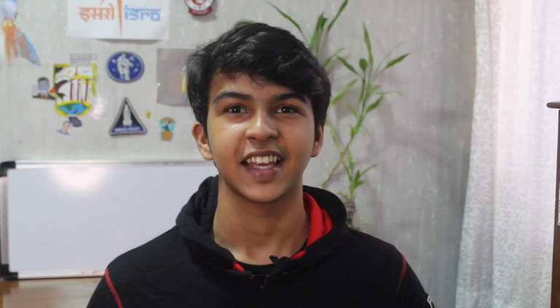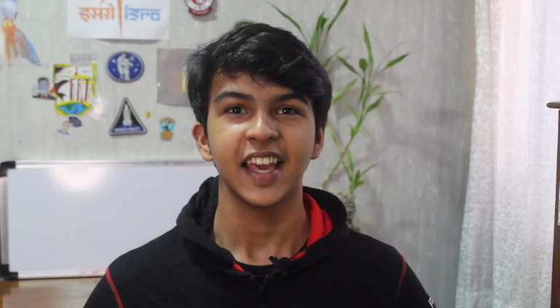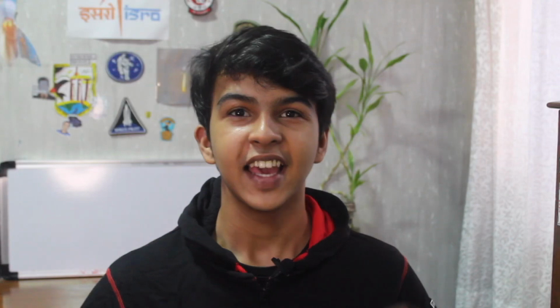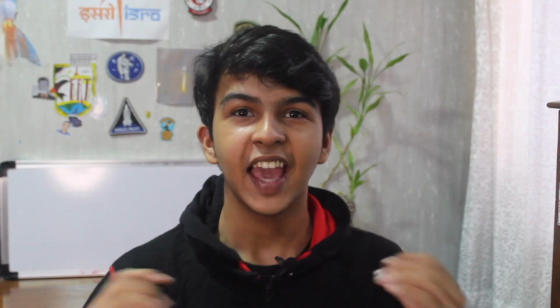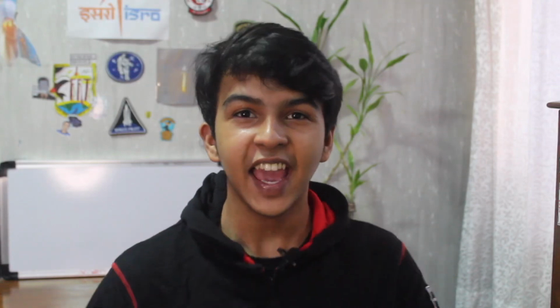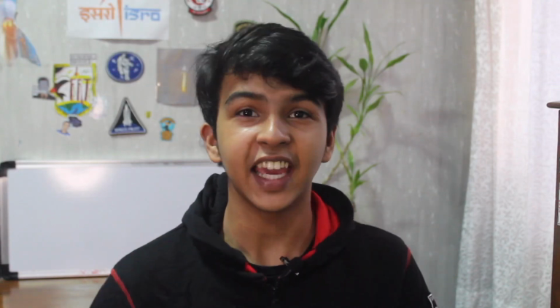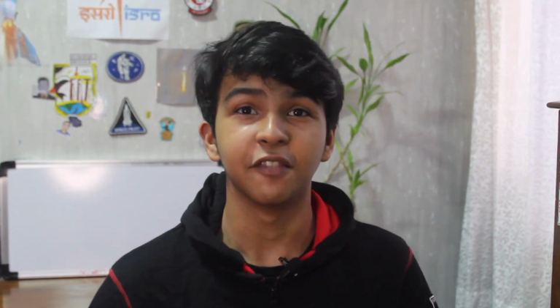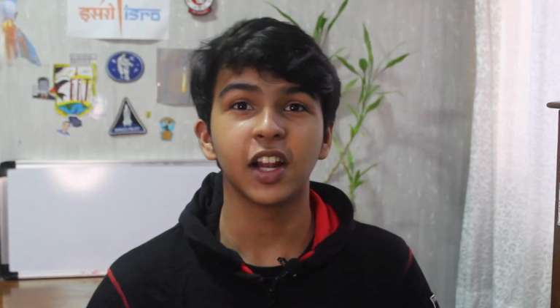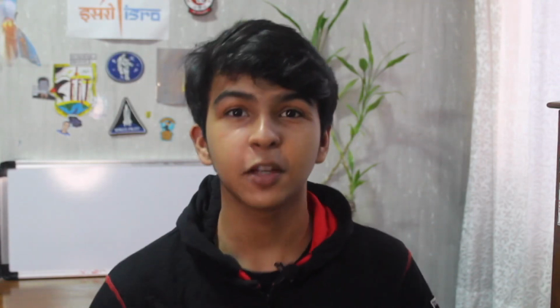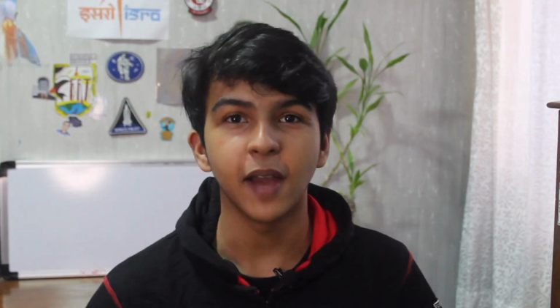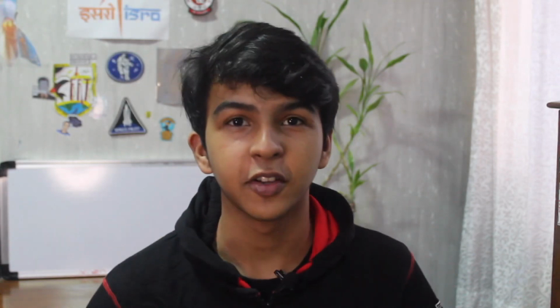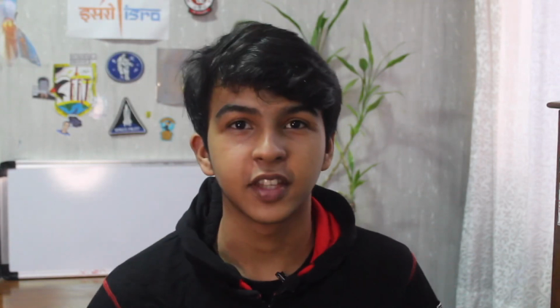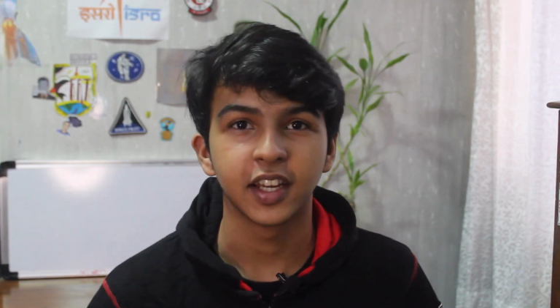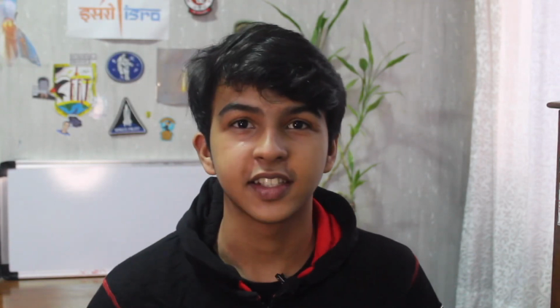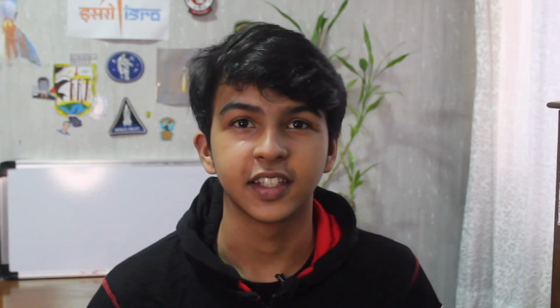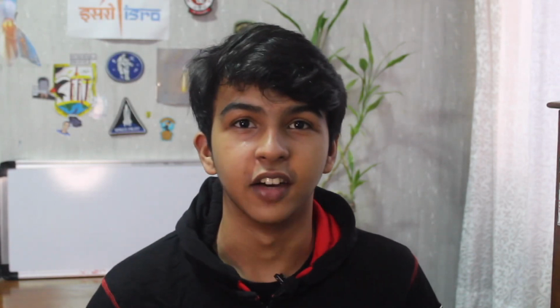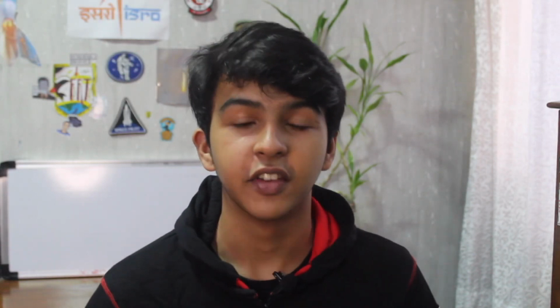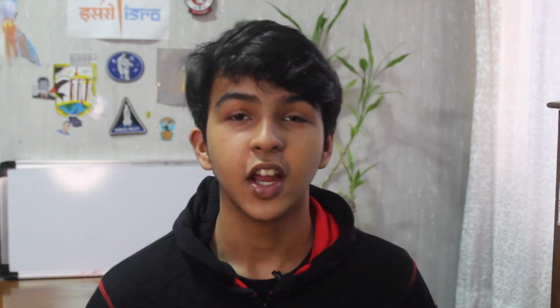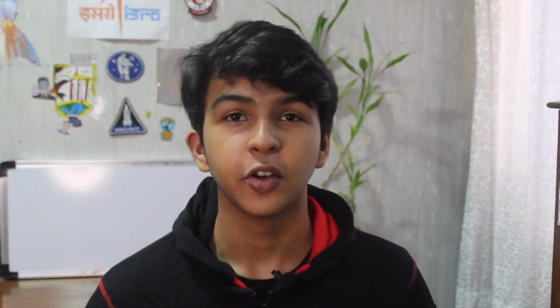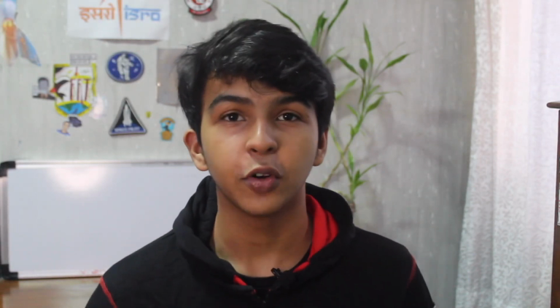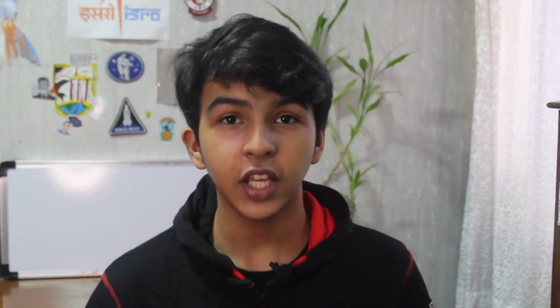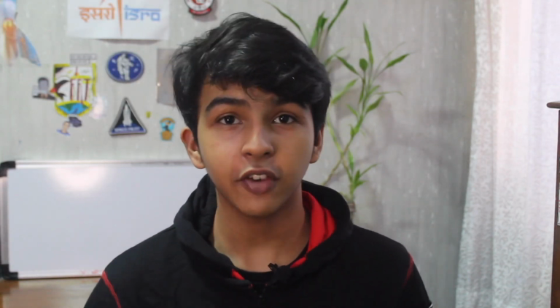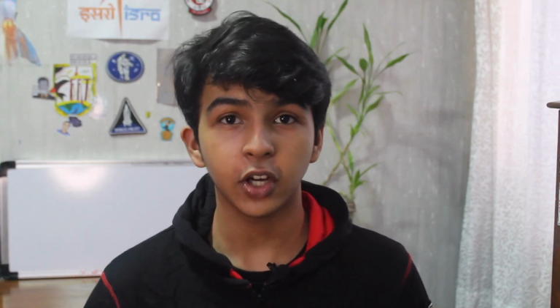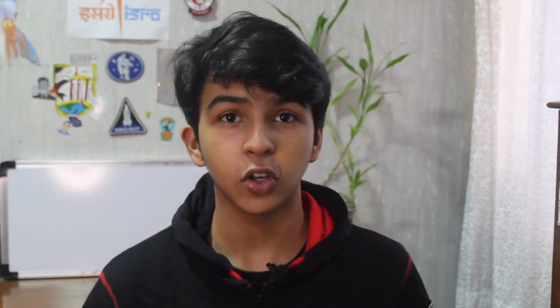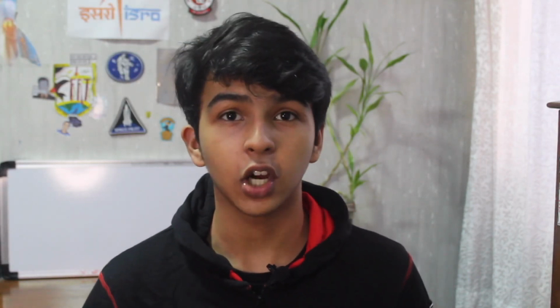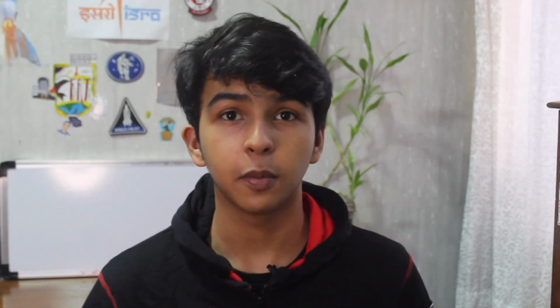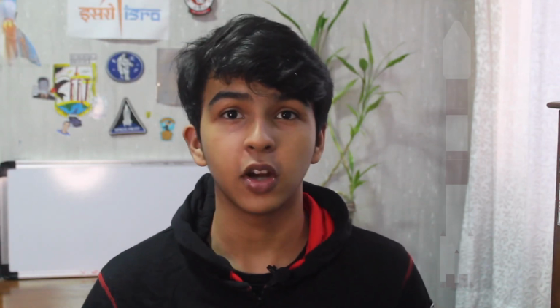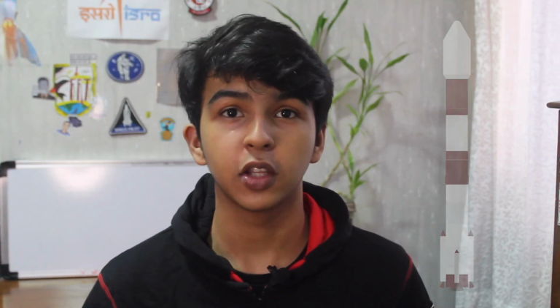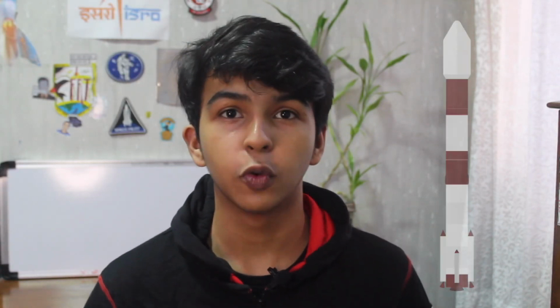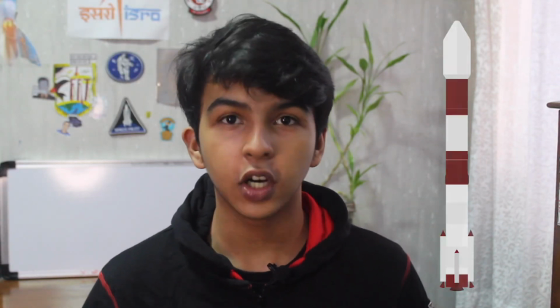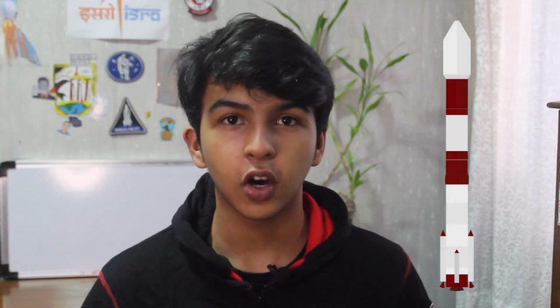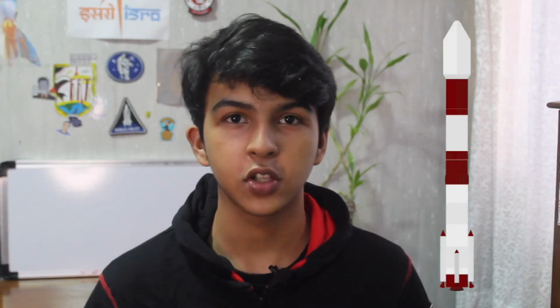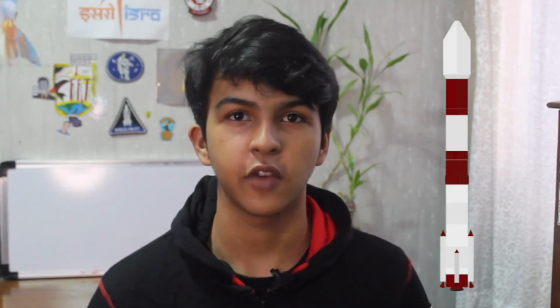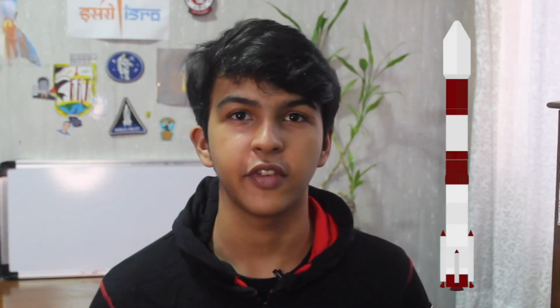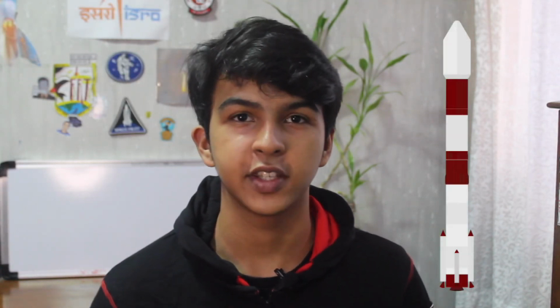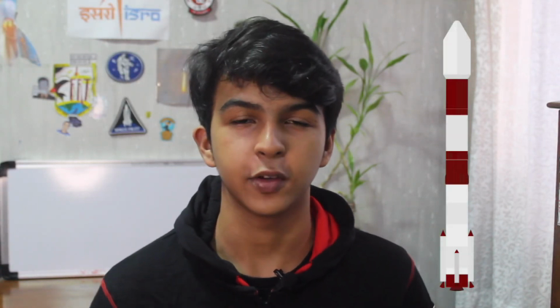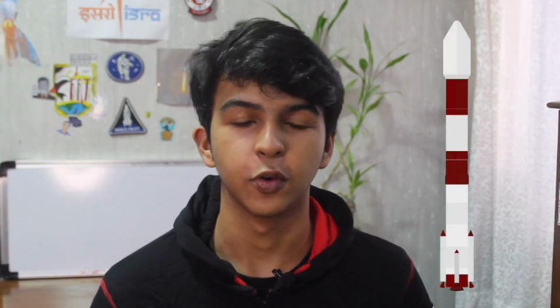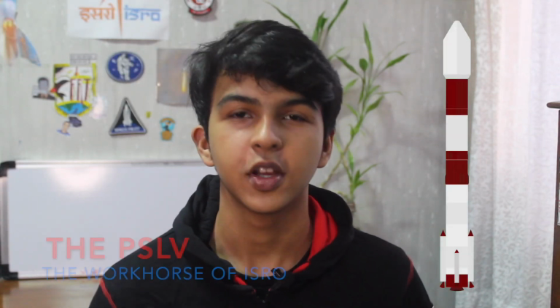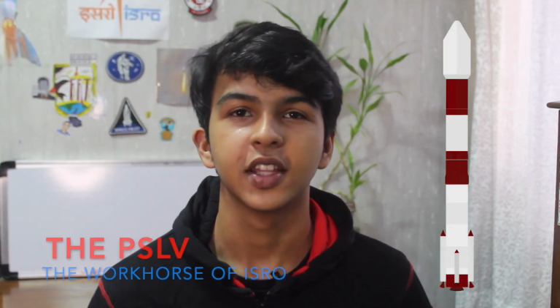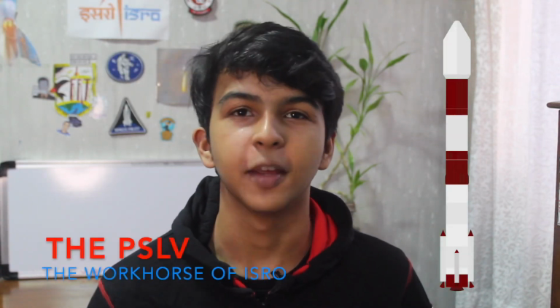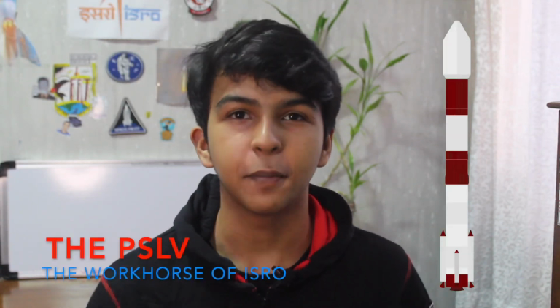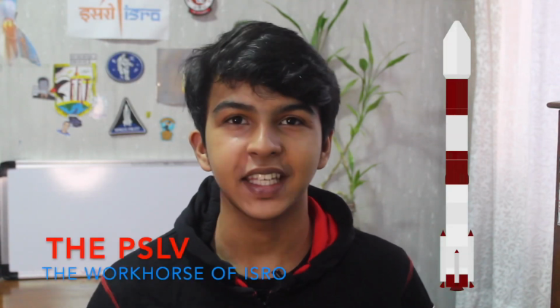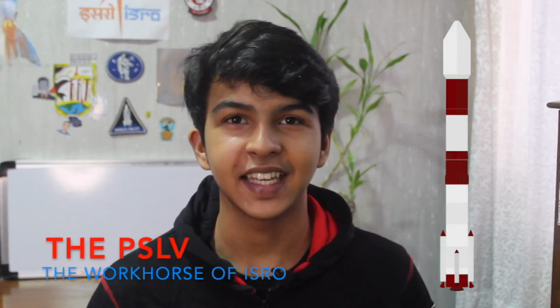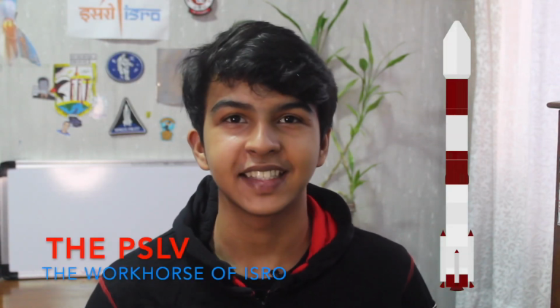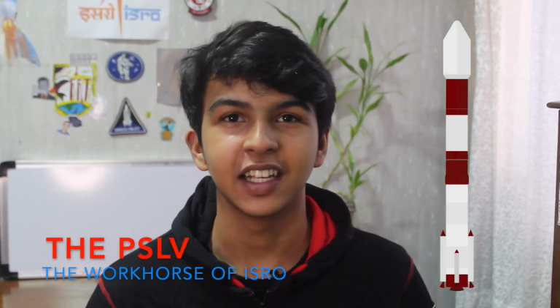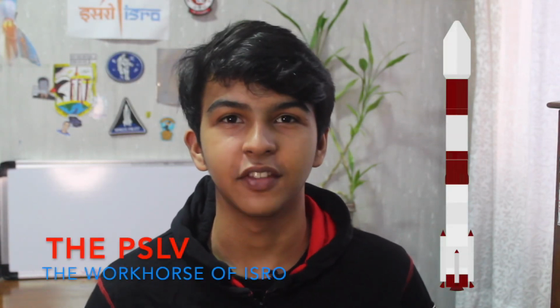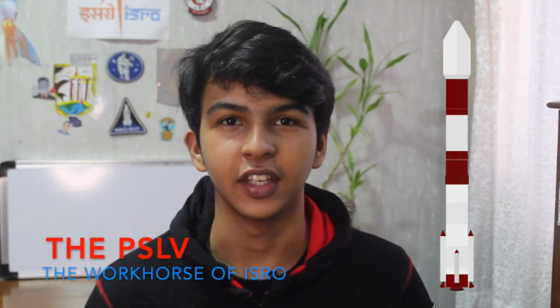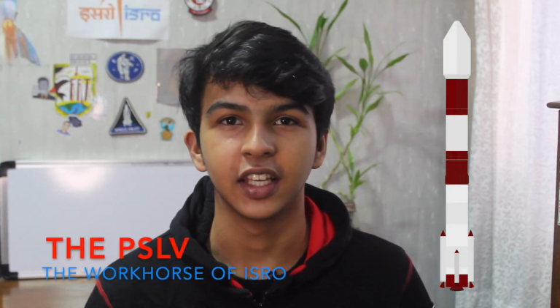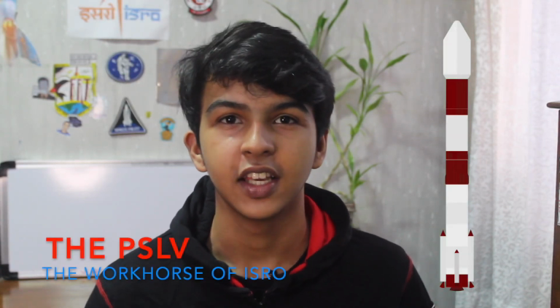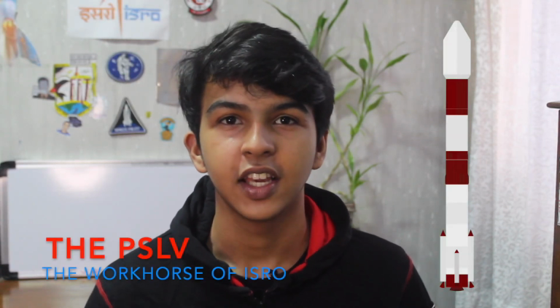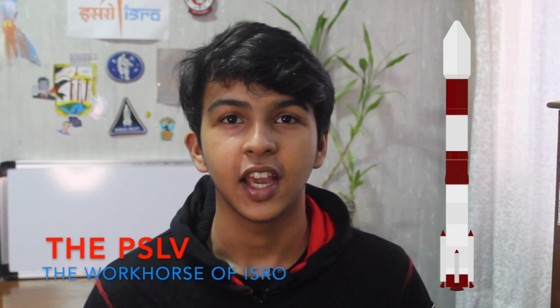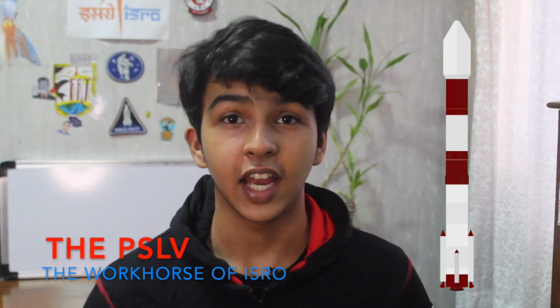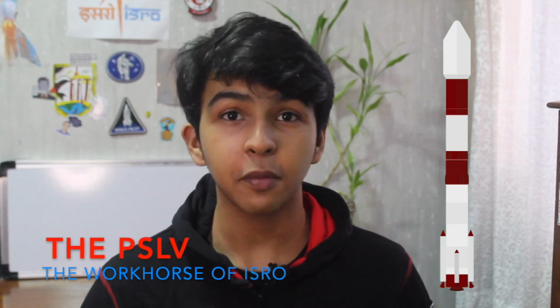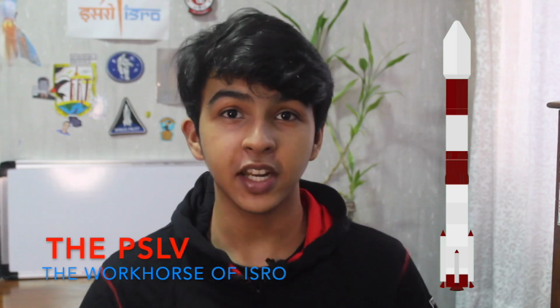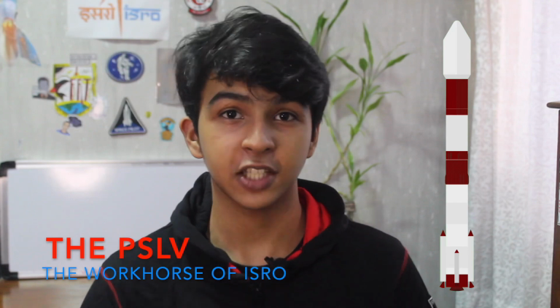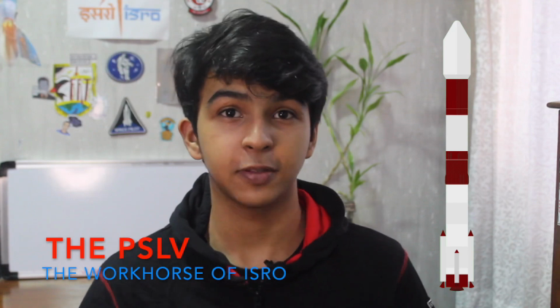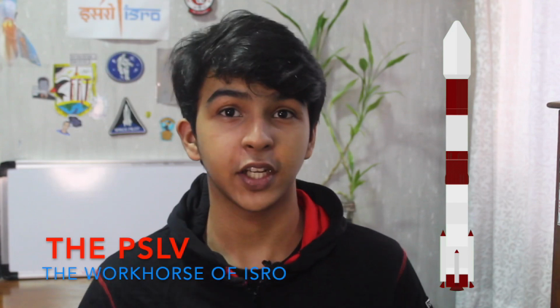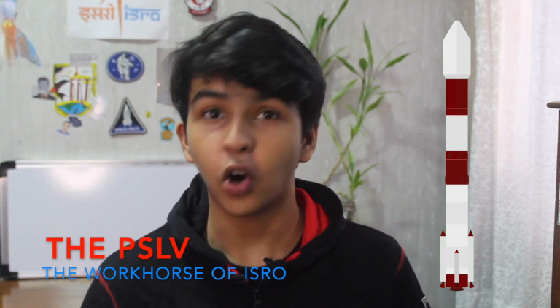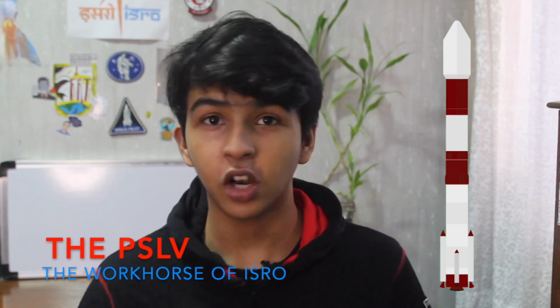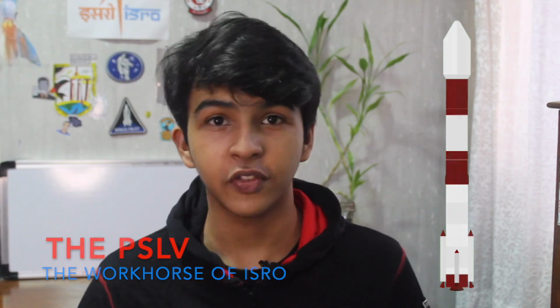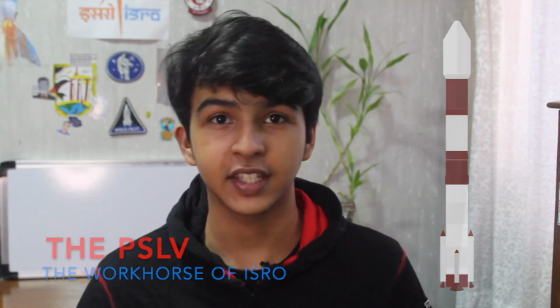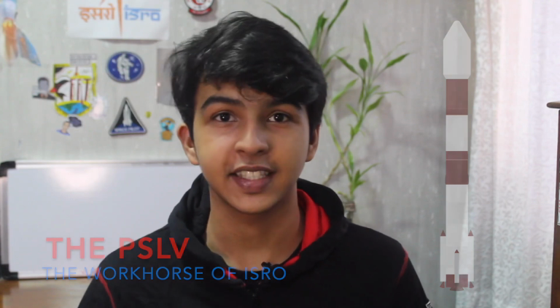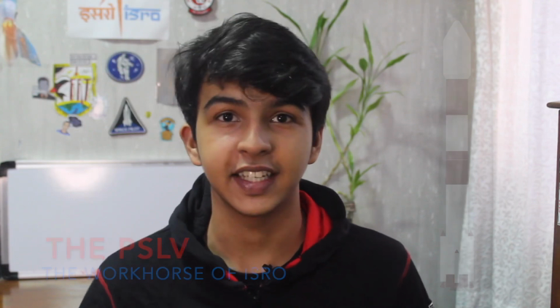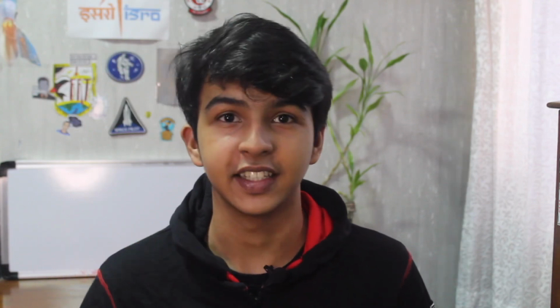Hey and welcome back to Thrust Curve. Today we're going to talk about the workhorse of ISRO, the PSLV, and I'm going to explain all of its stages.